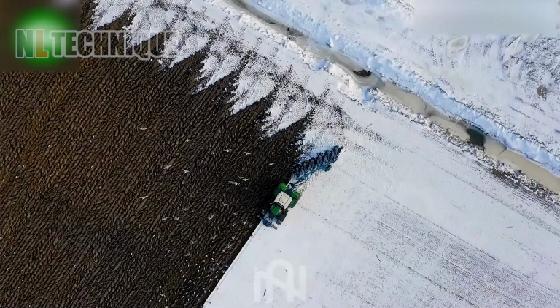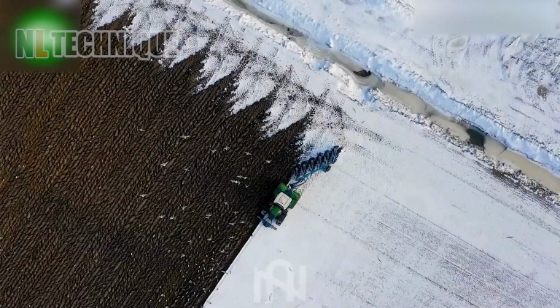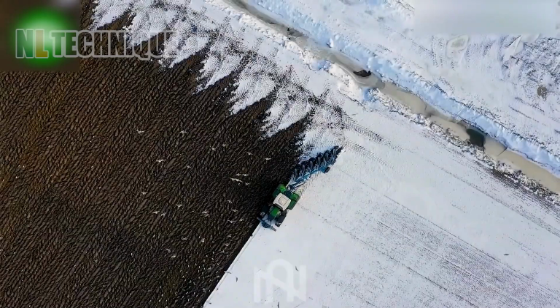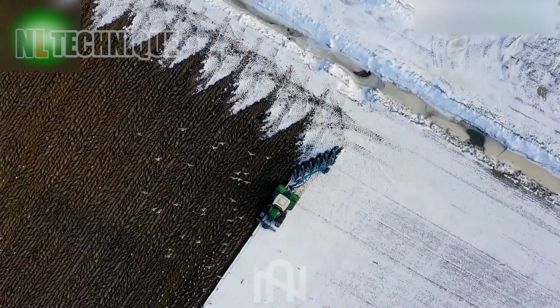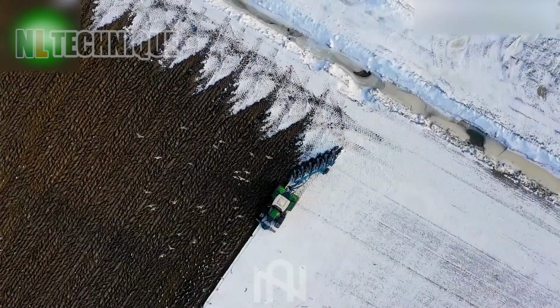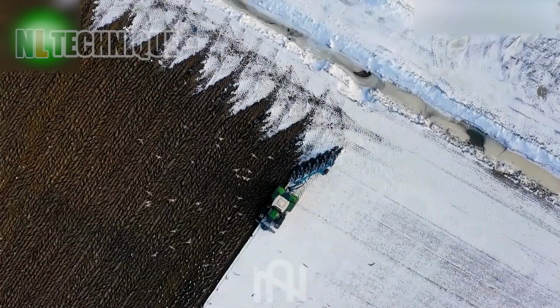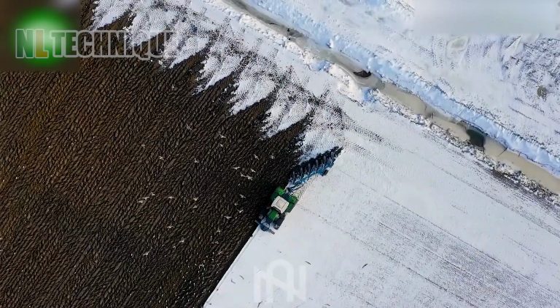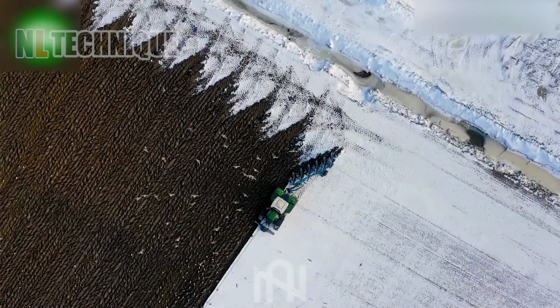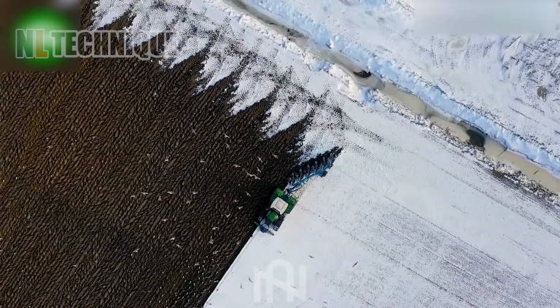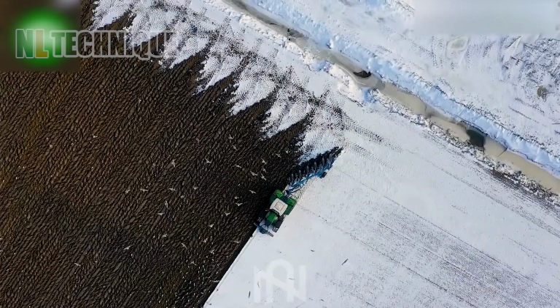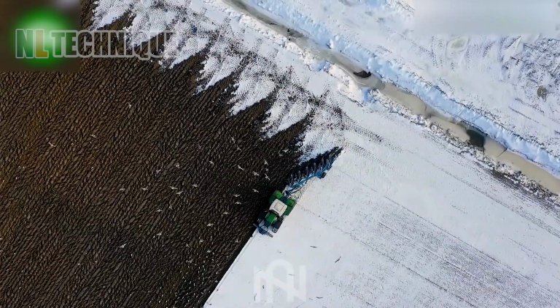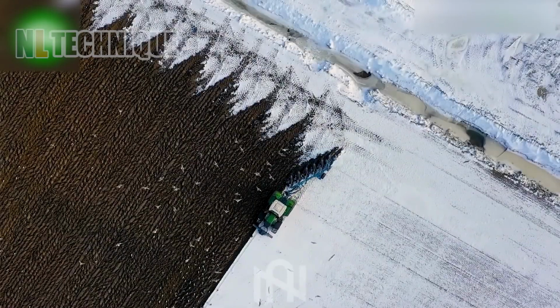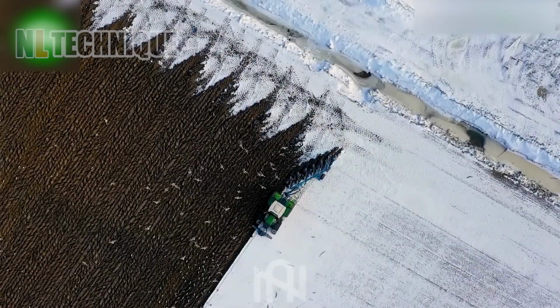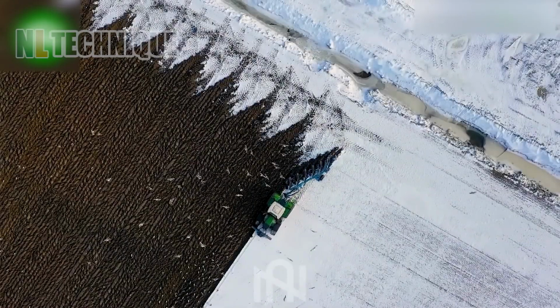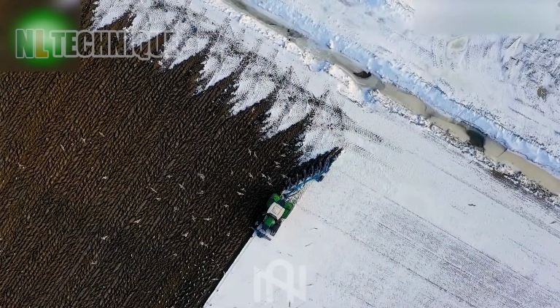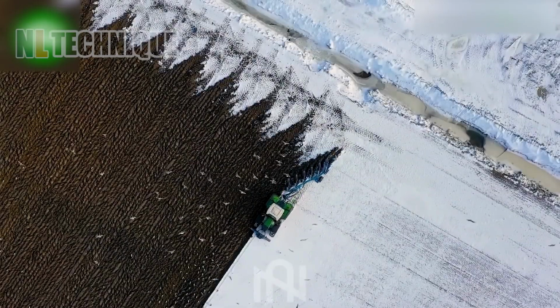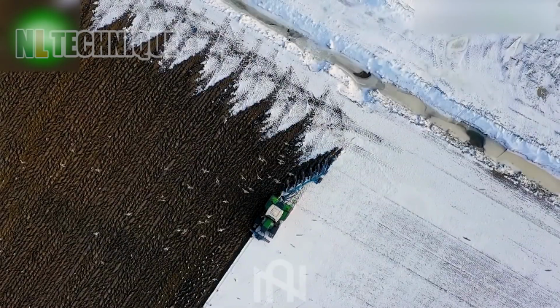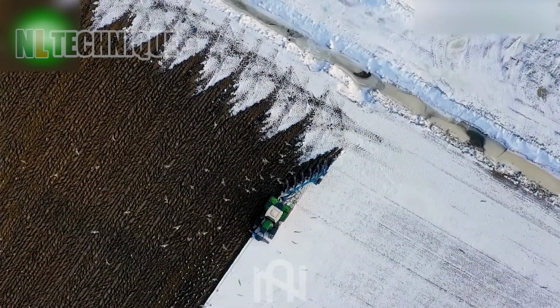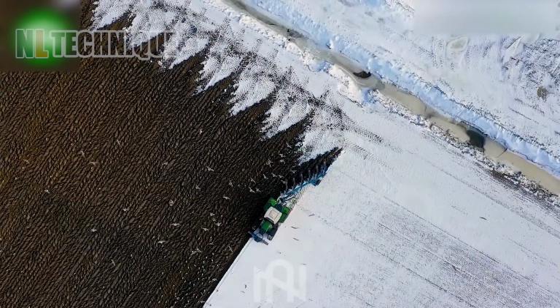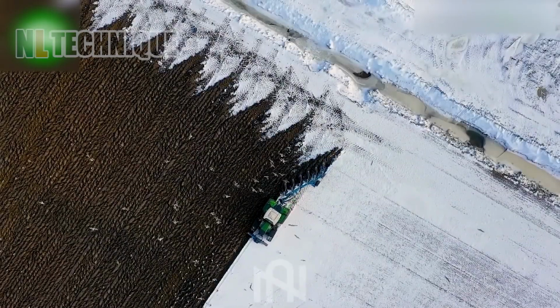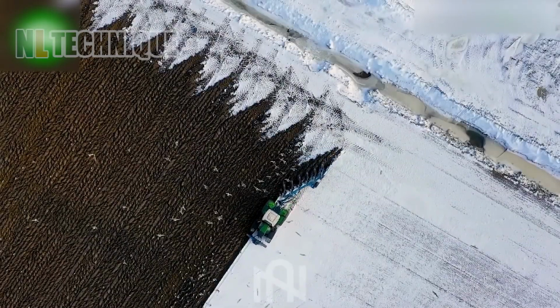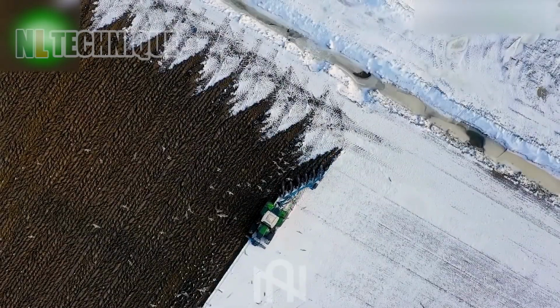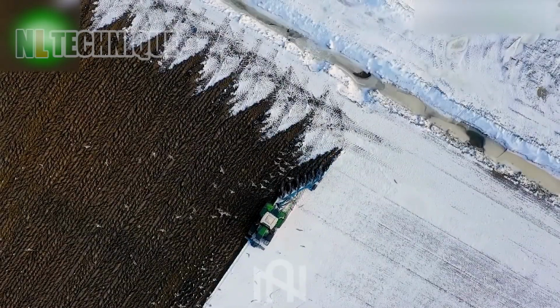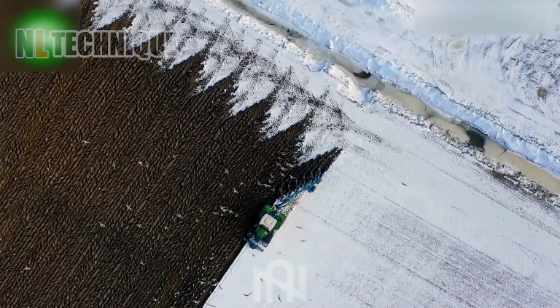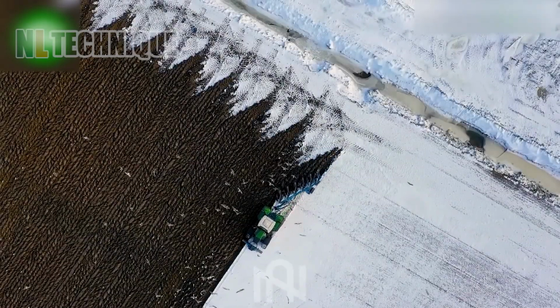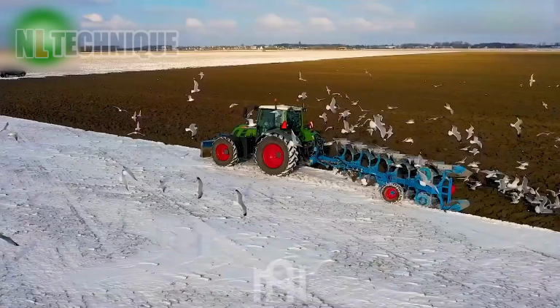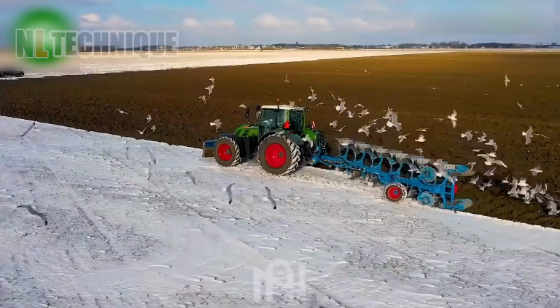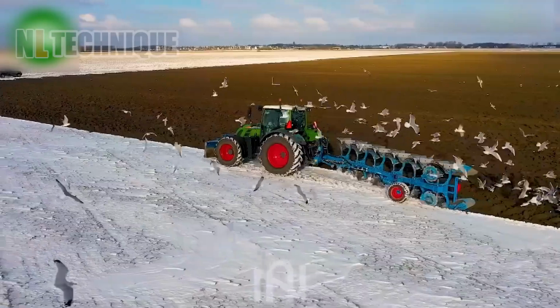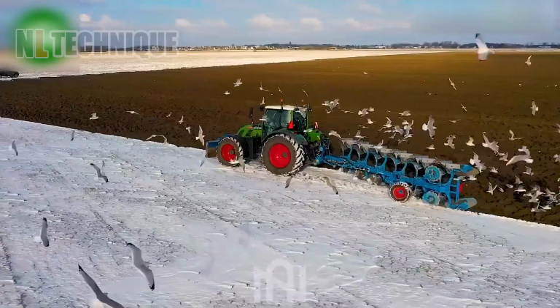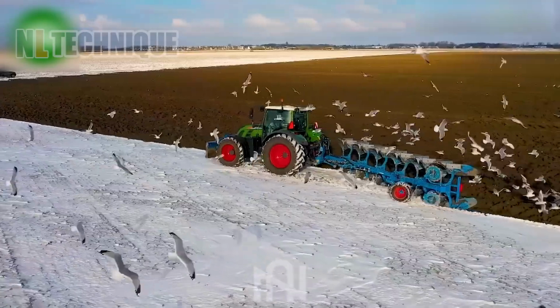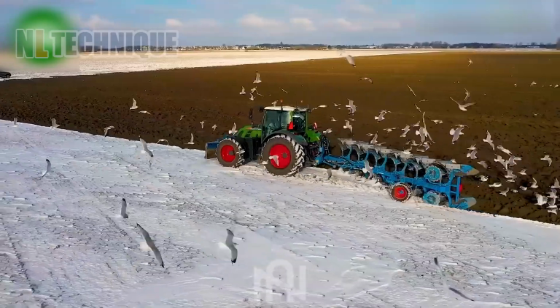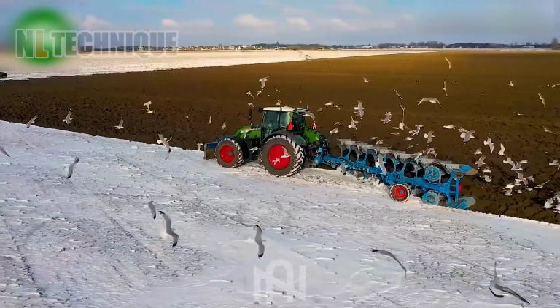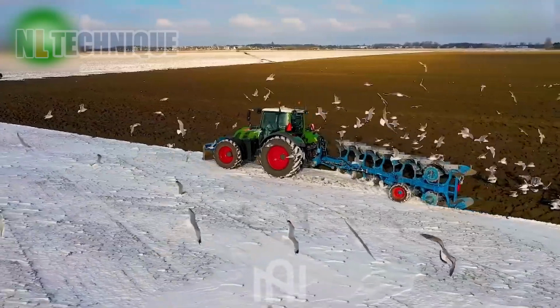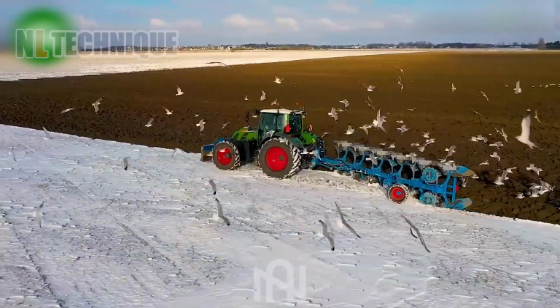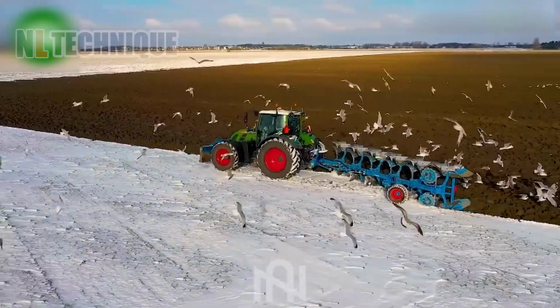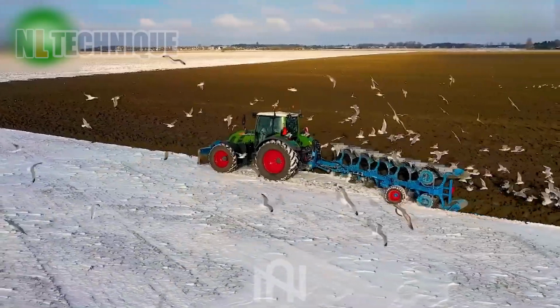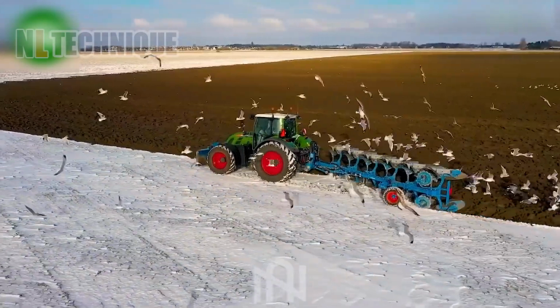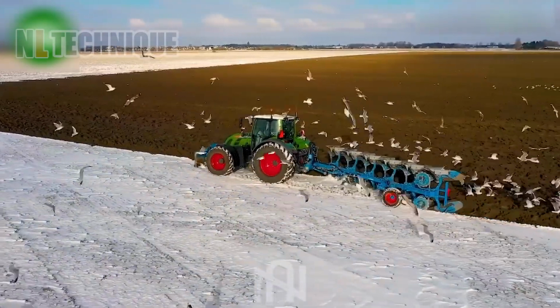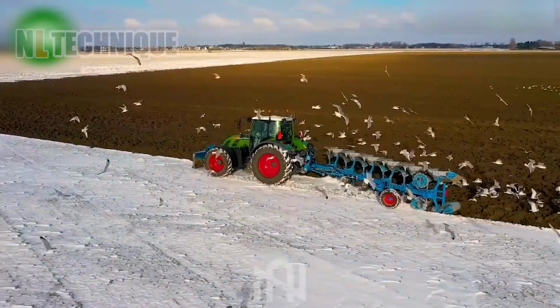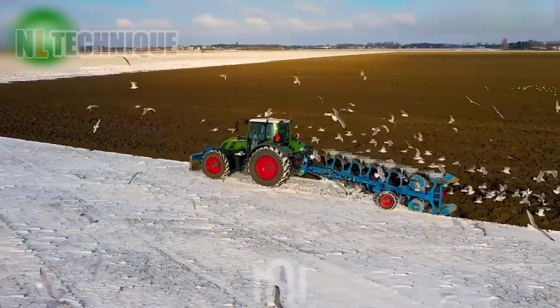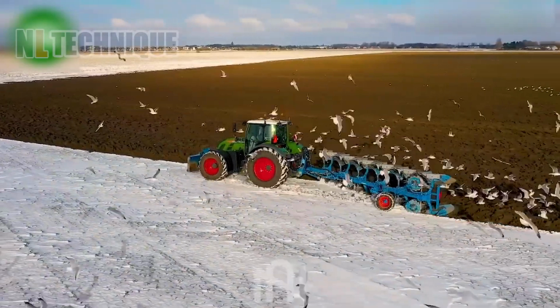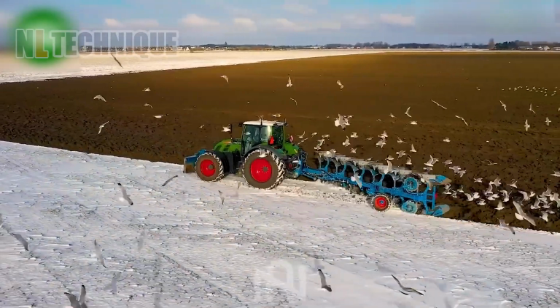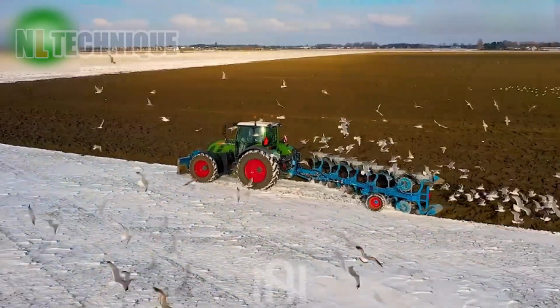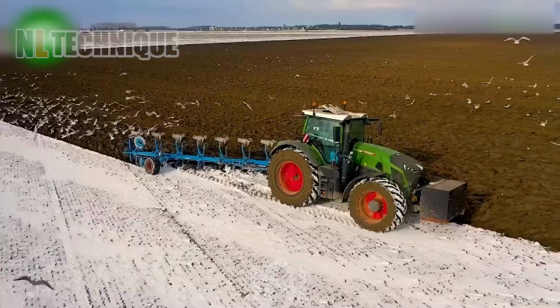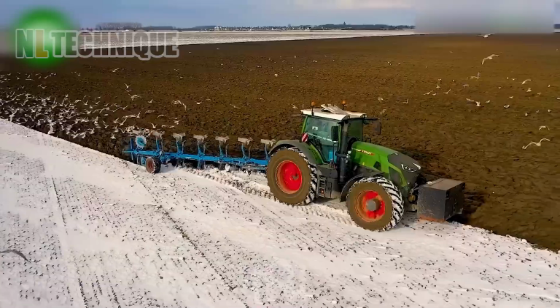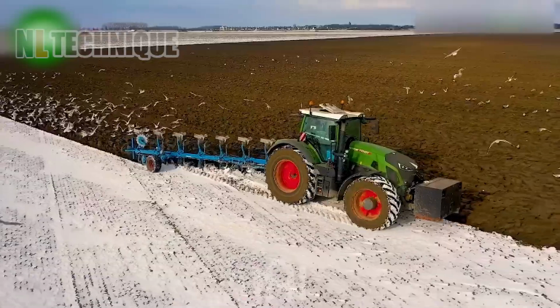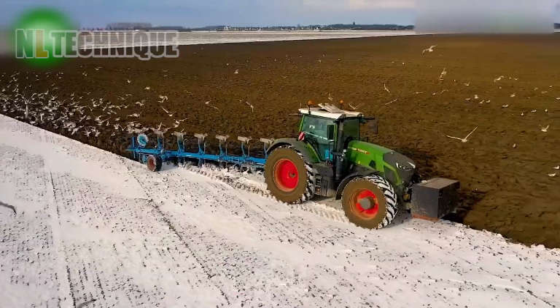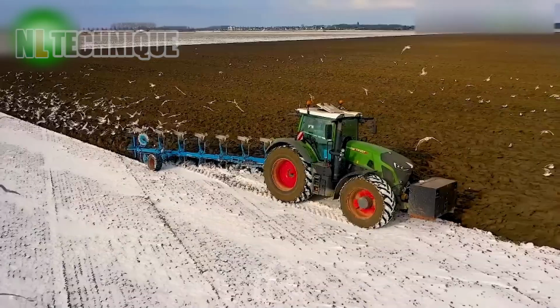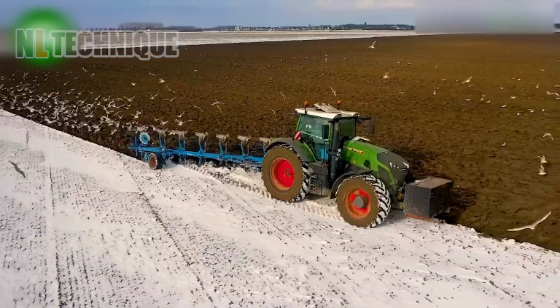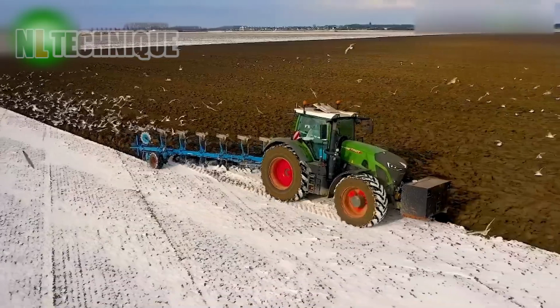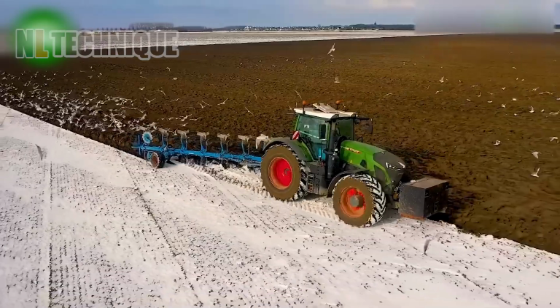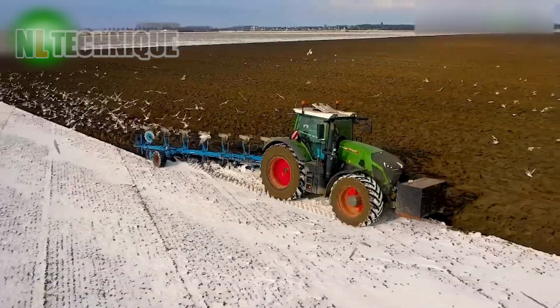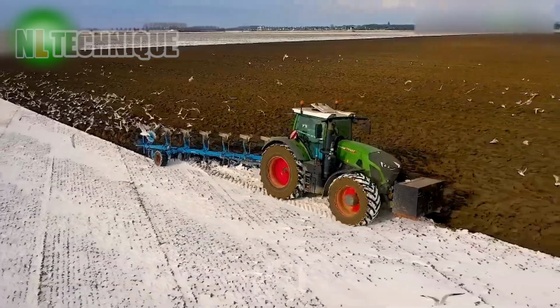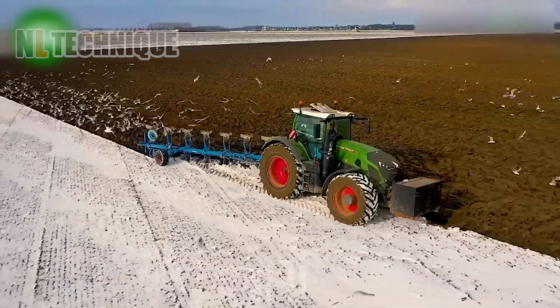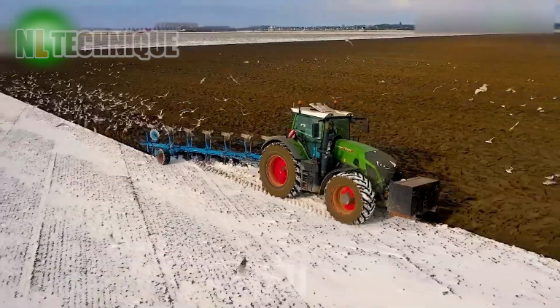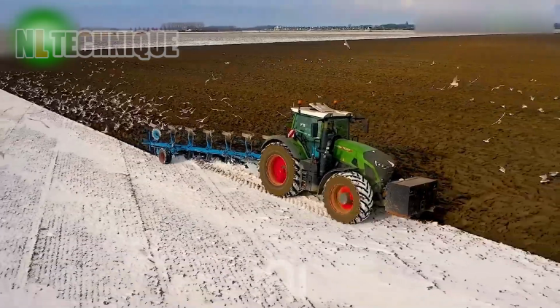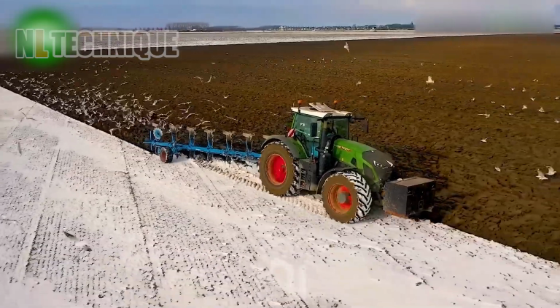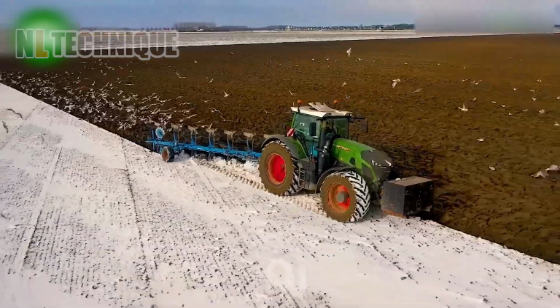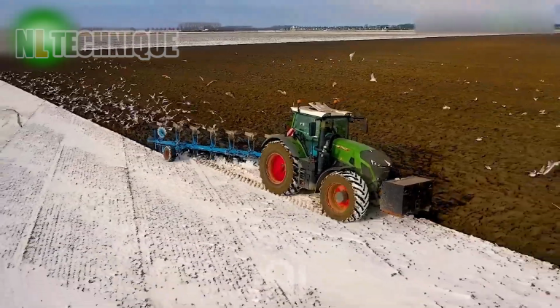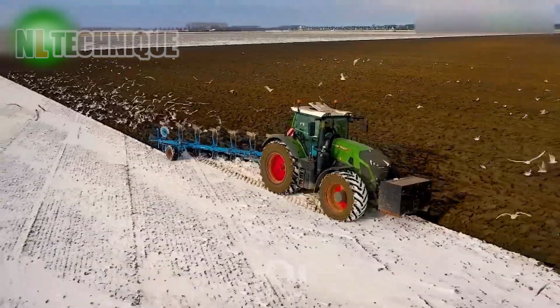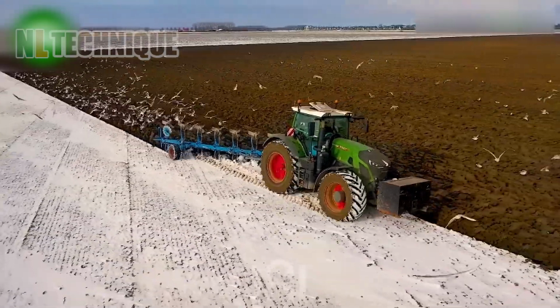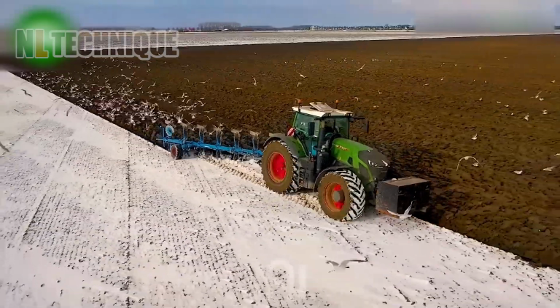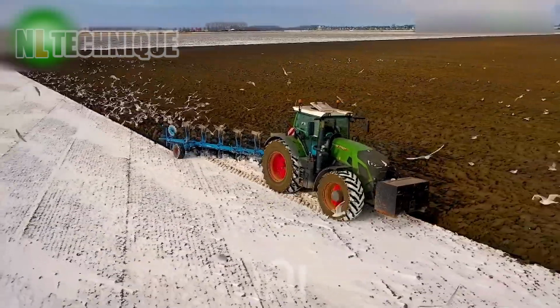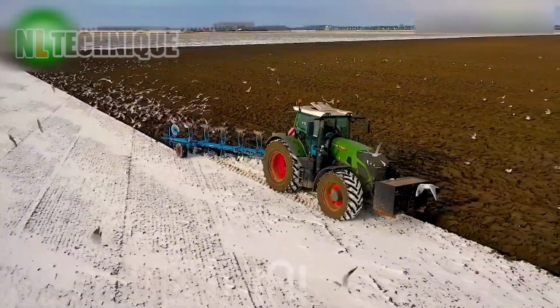Imagine if you needed to prepare the soil for planting in snowy weather — it's like nature's ultimate workout.